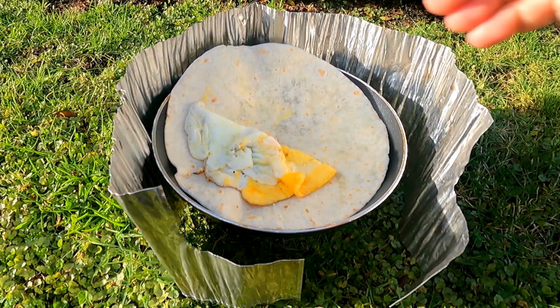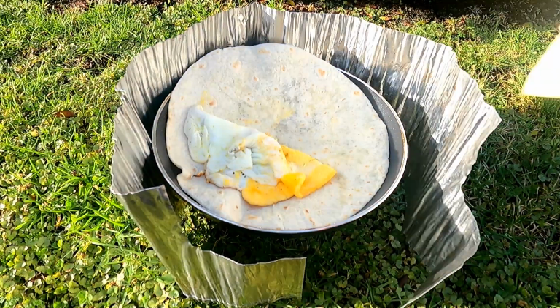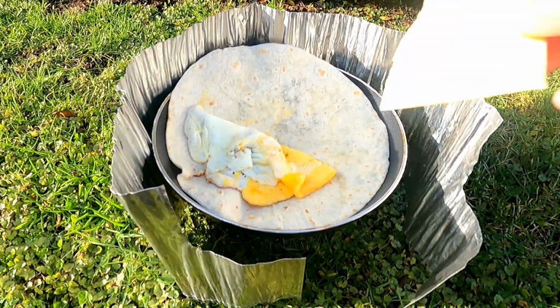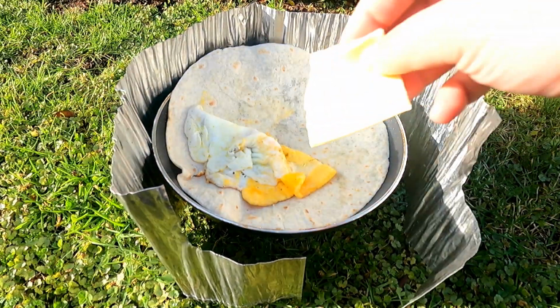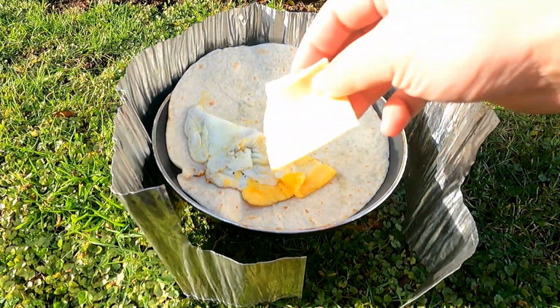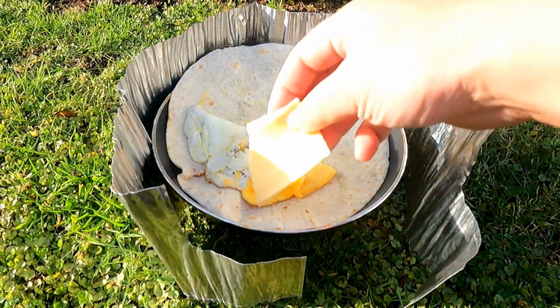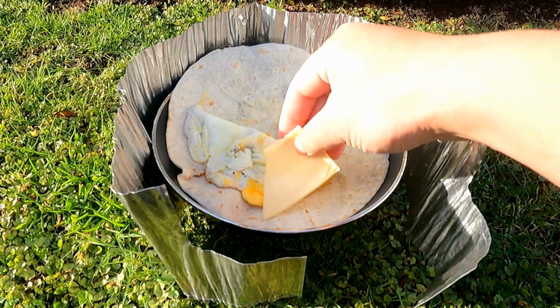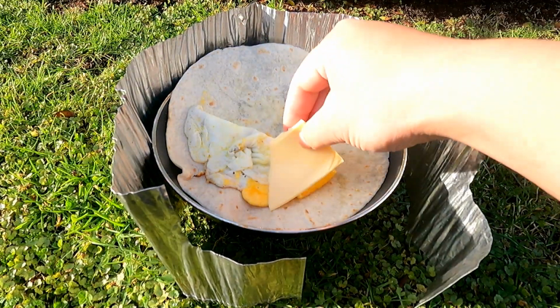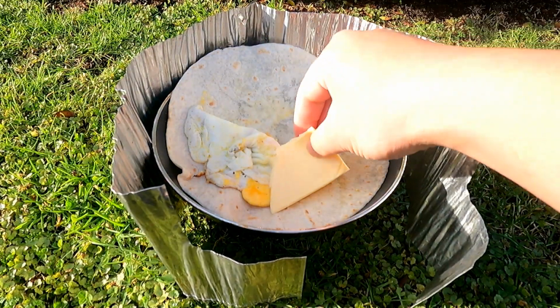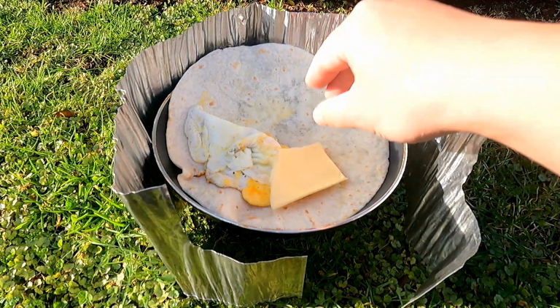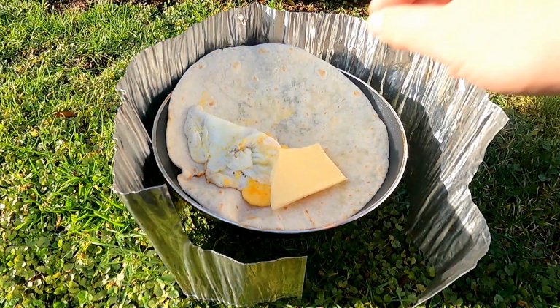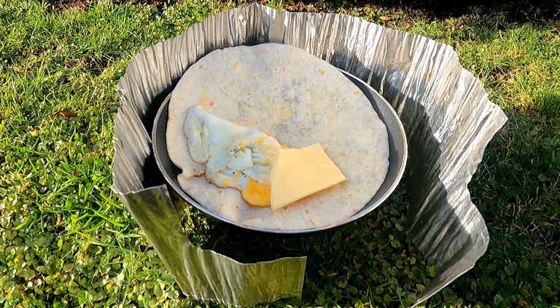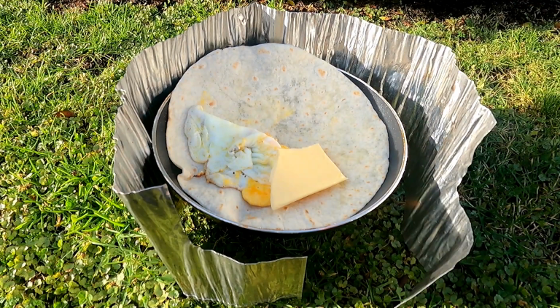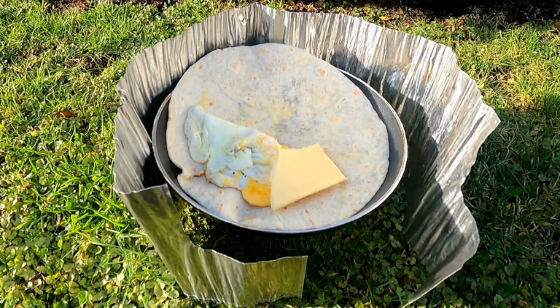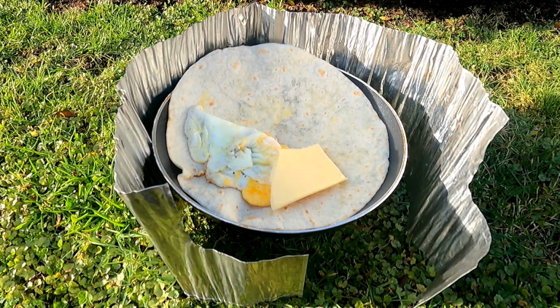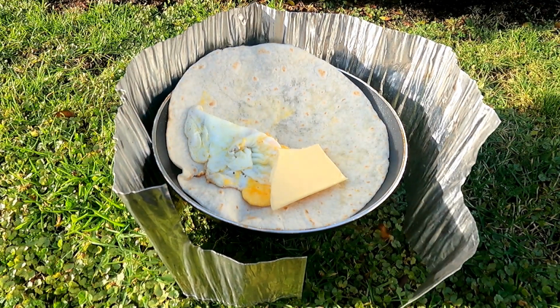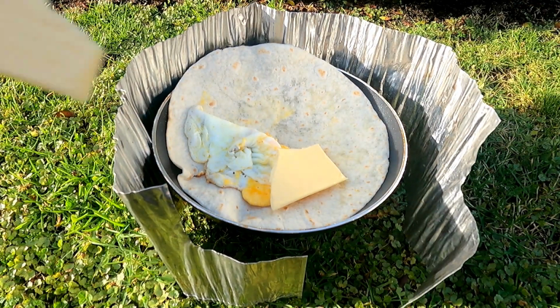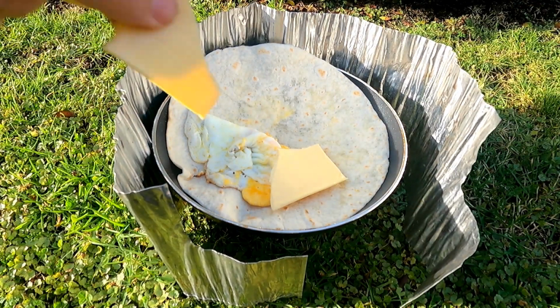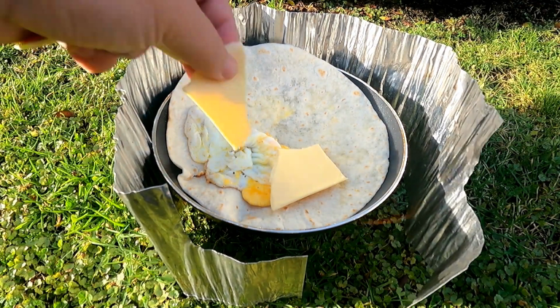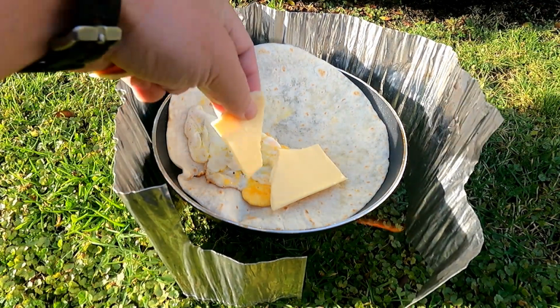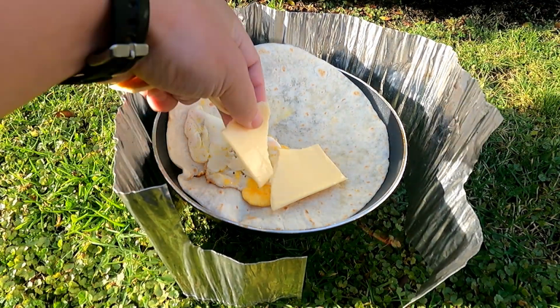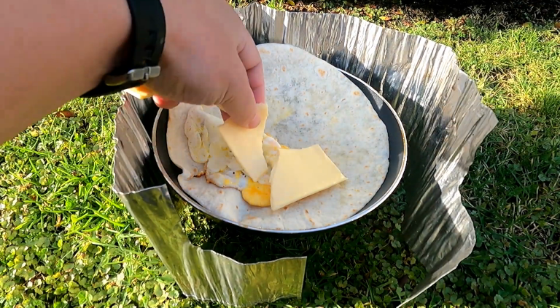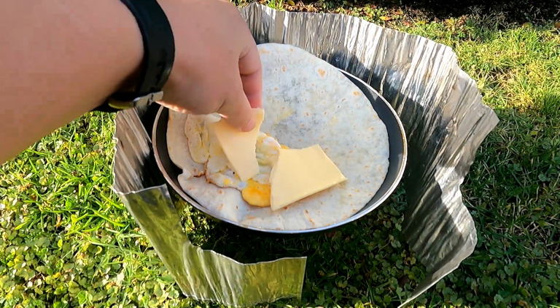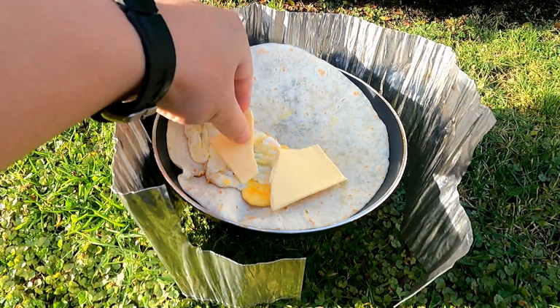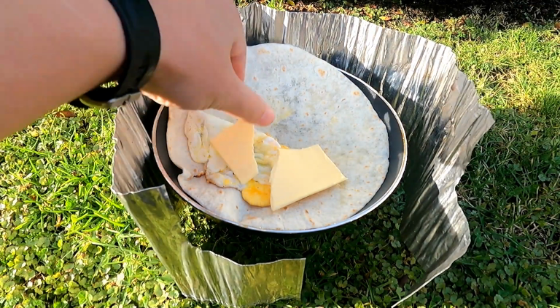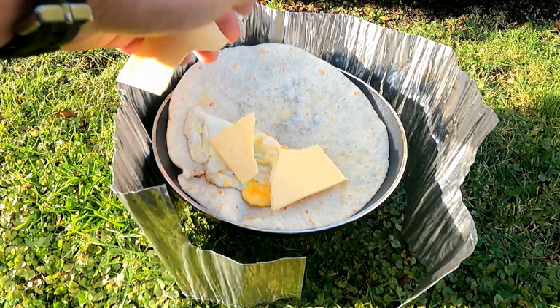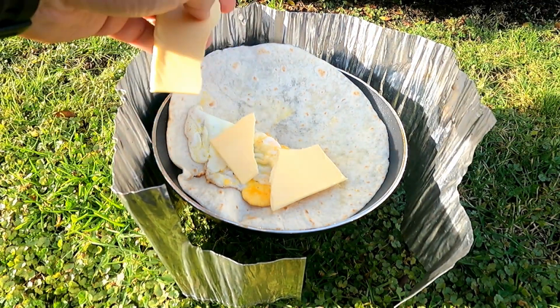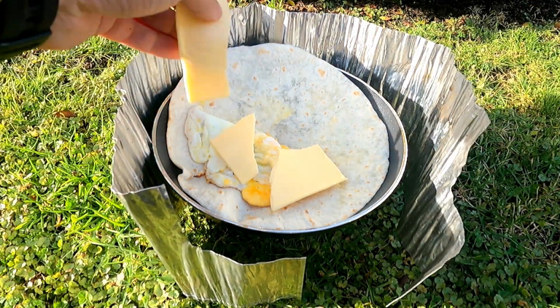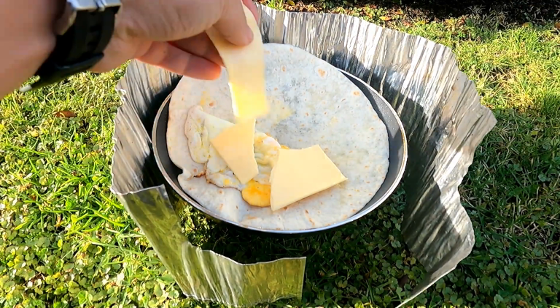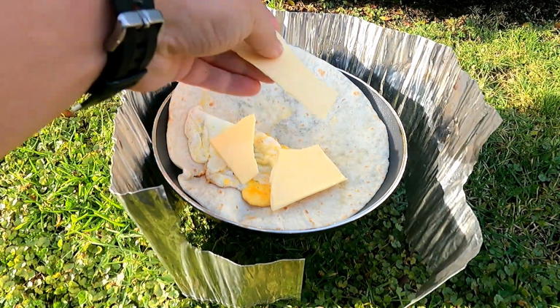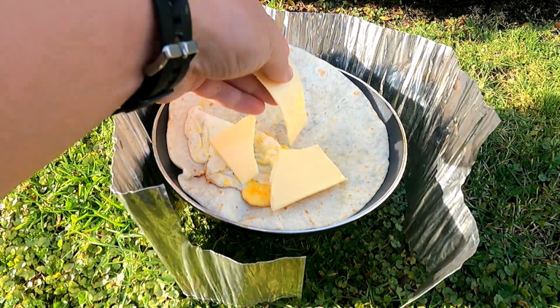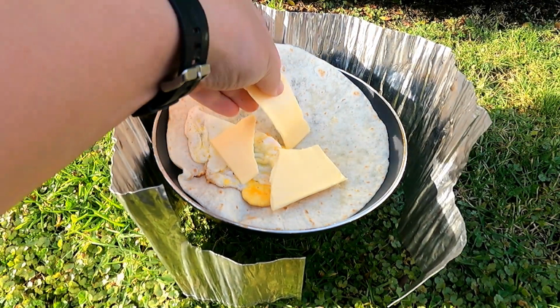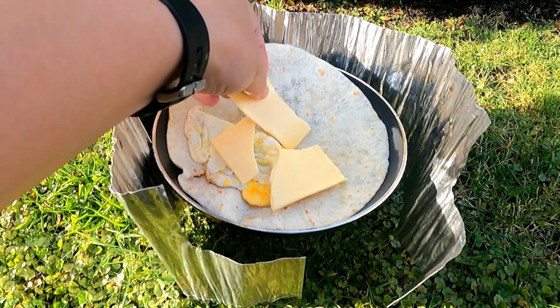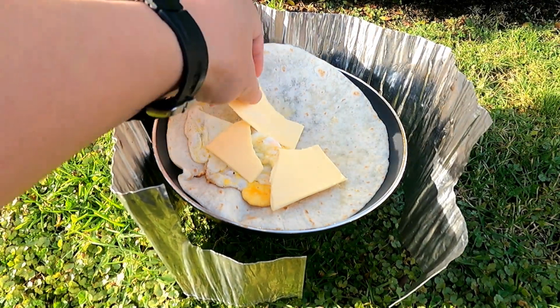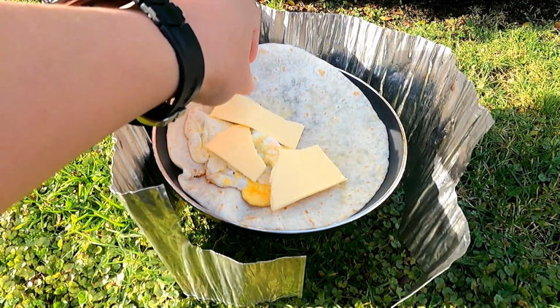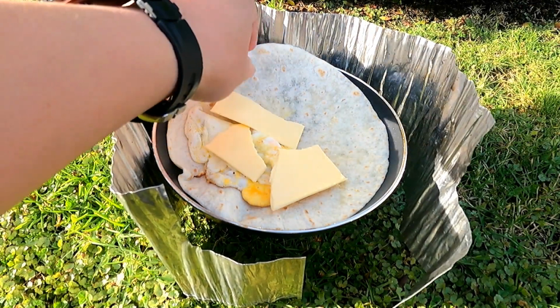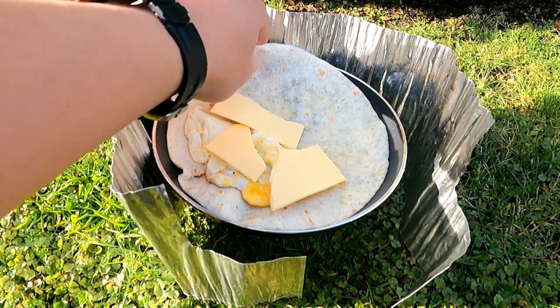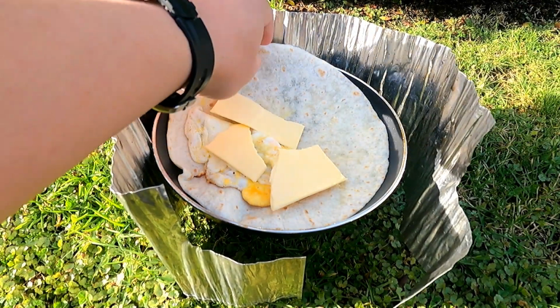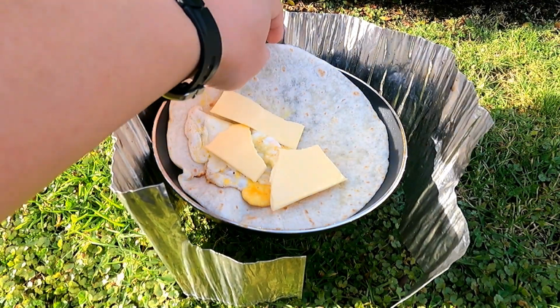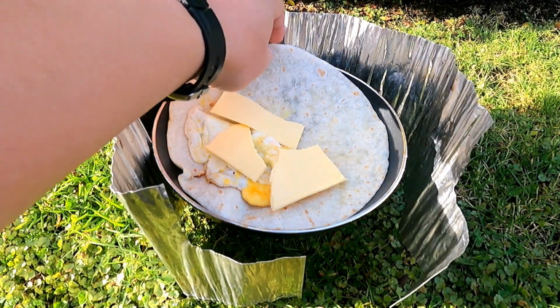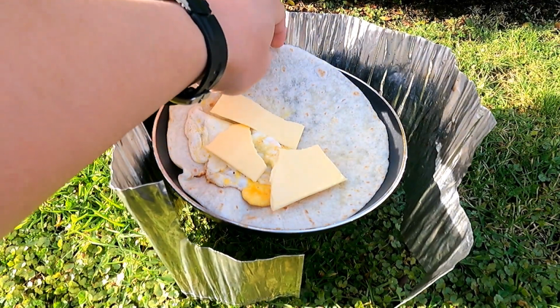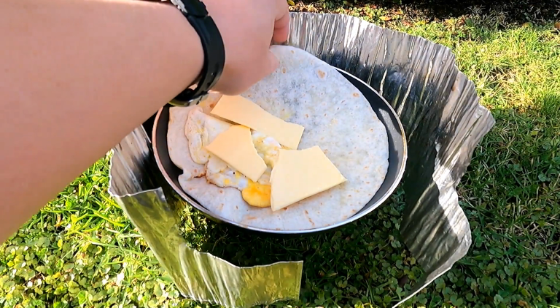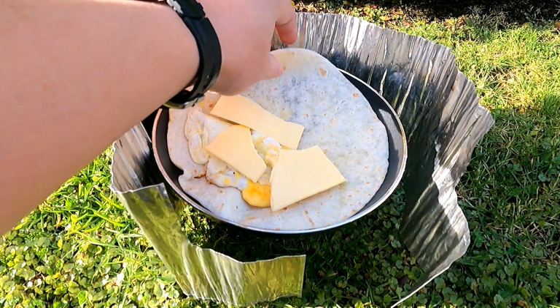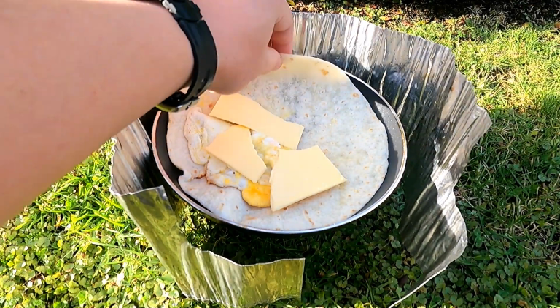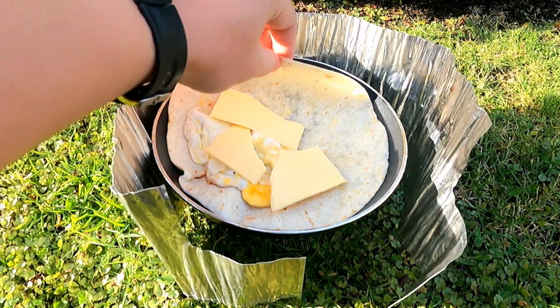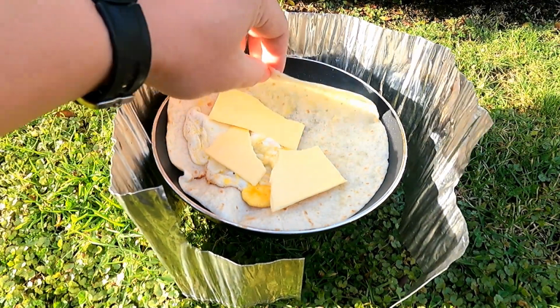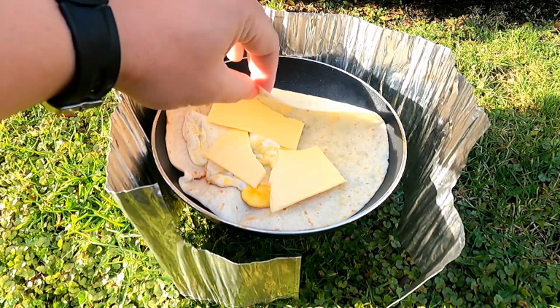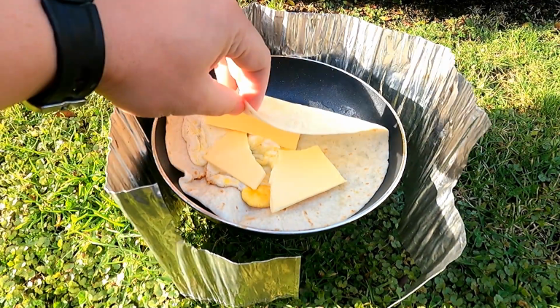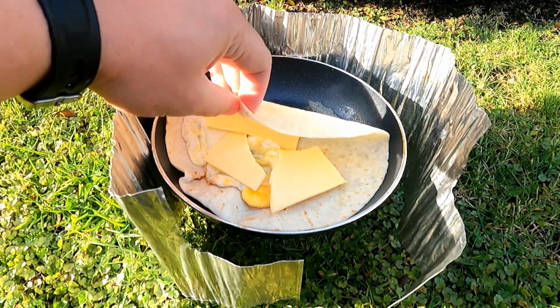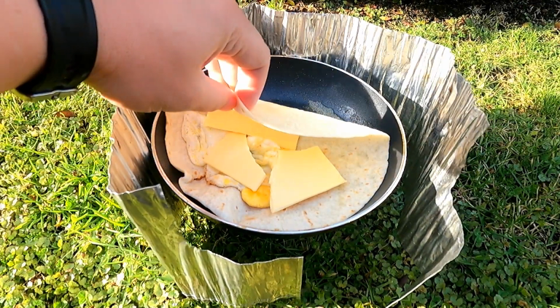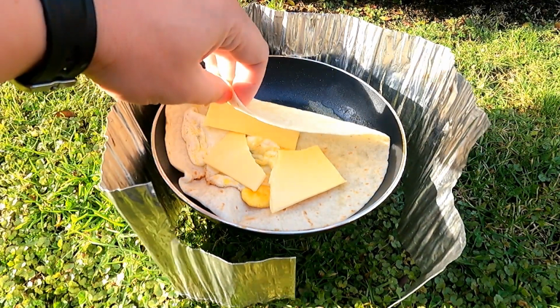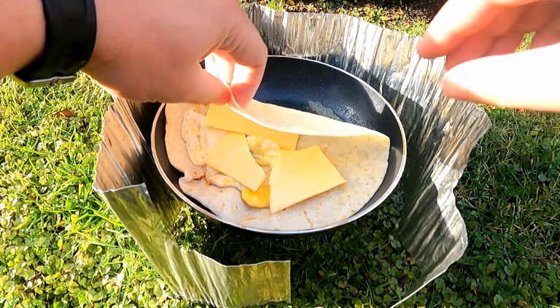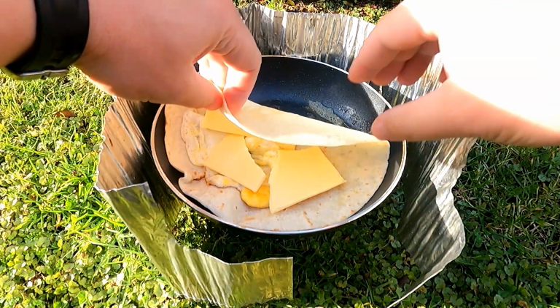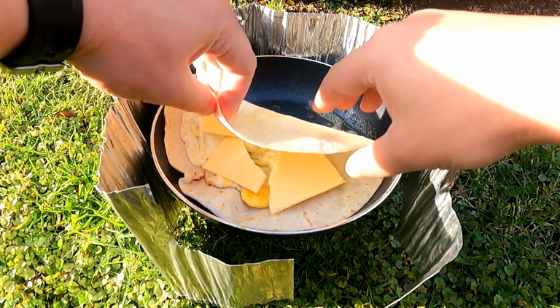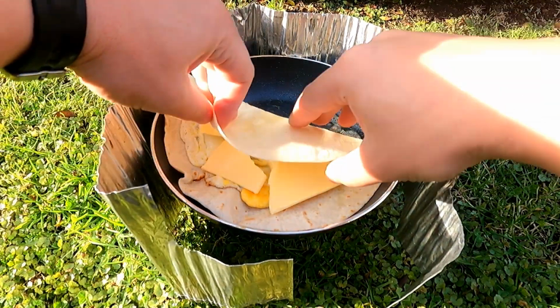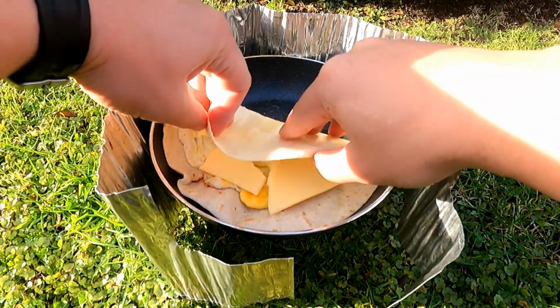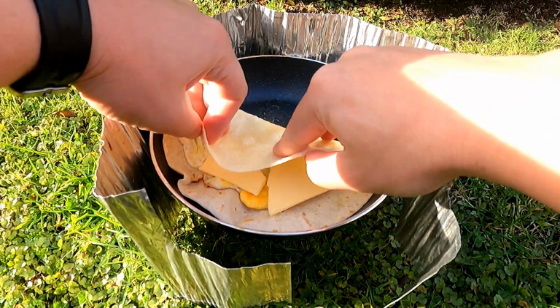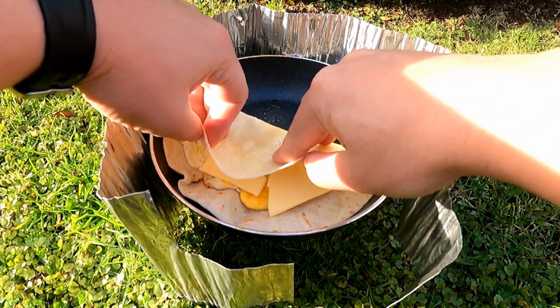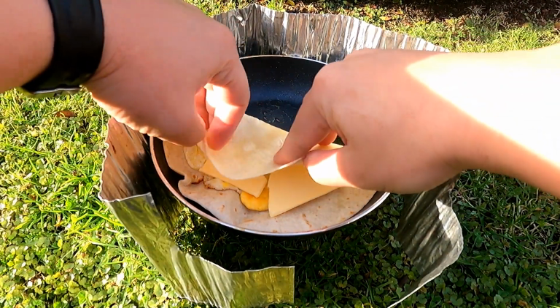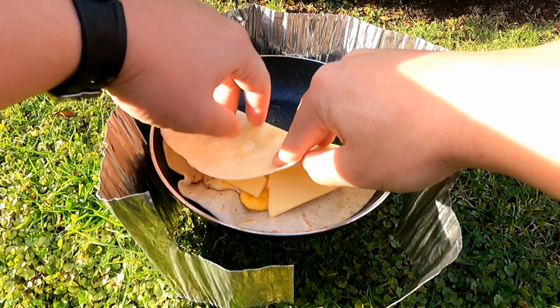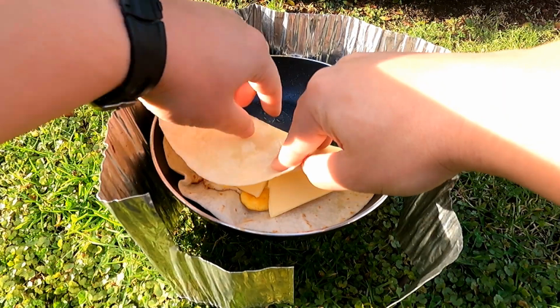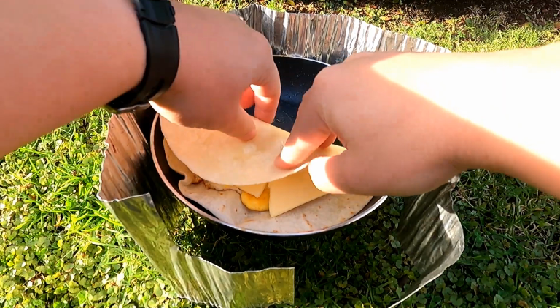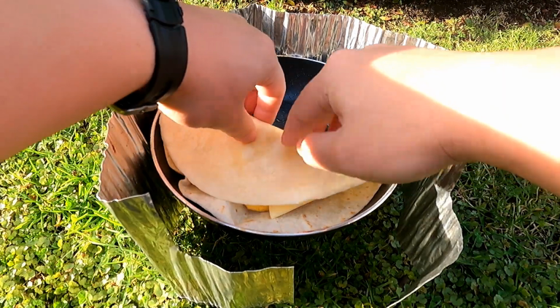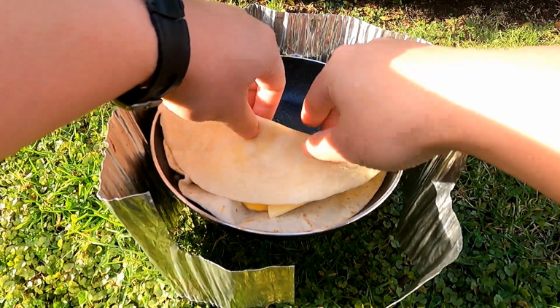Egg and cheese burritos are by far one of my favorite camp breakfasts of all time, and they work really well in other scenarios too, like car camping.